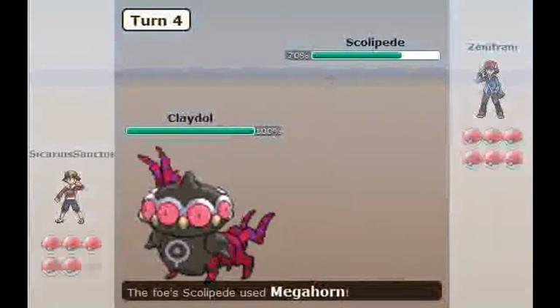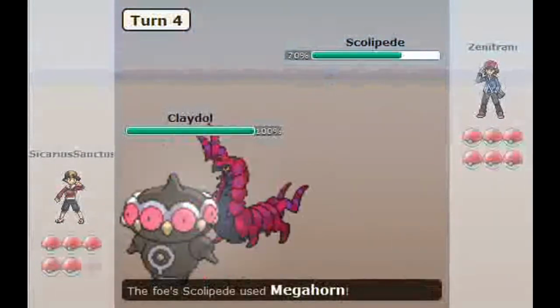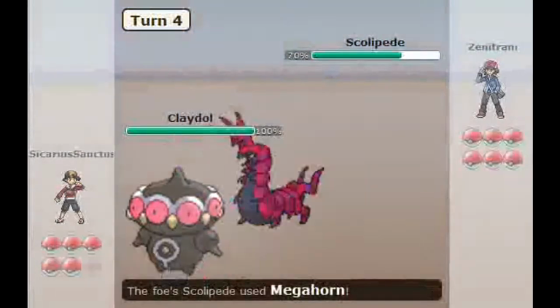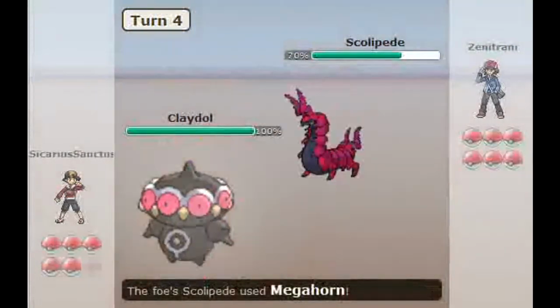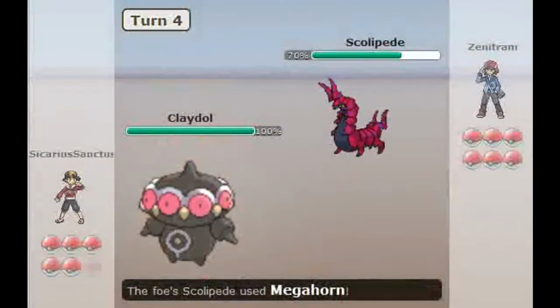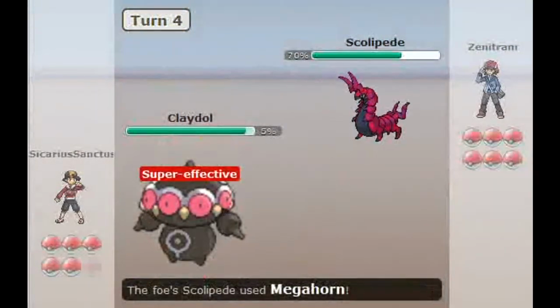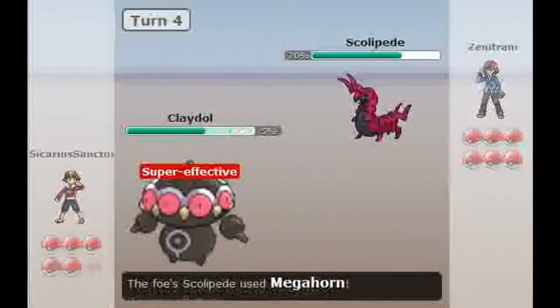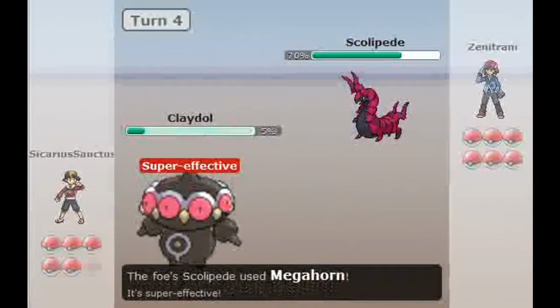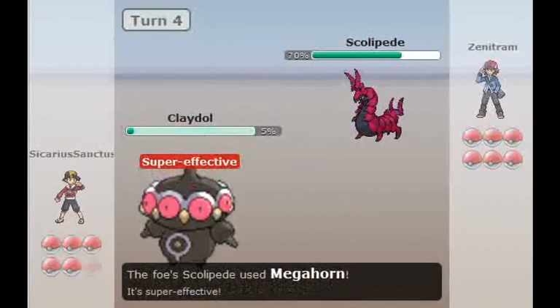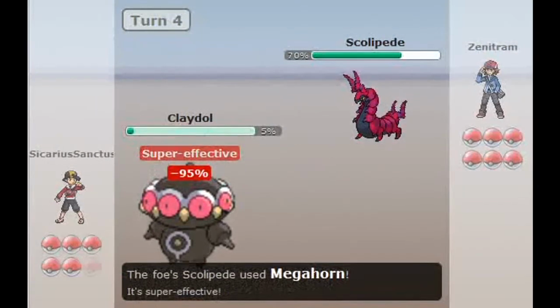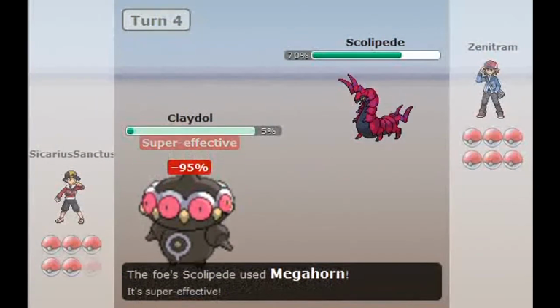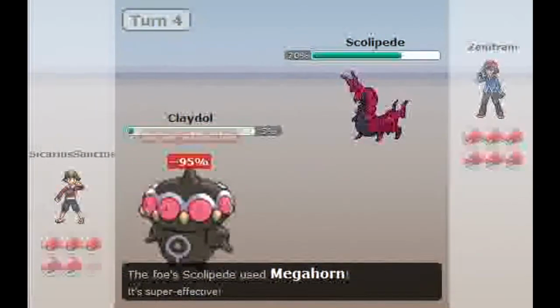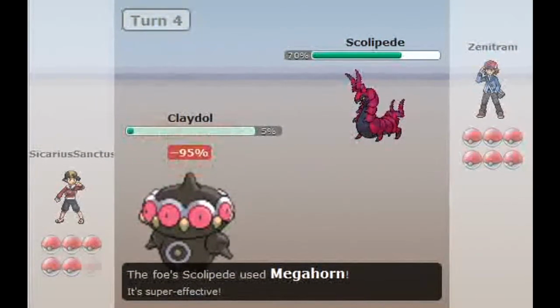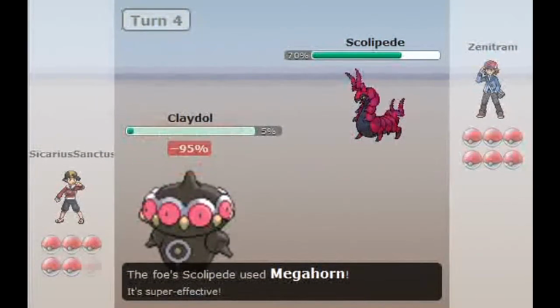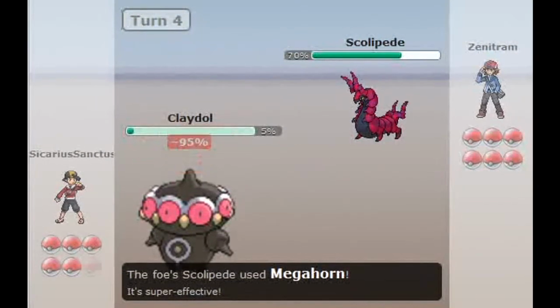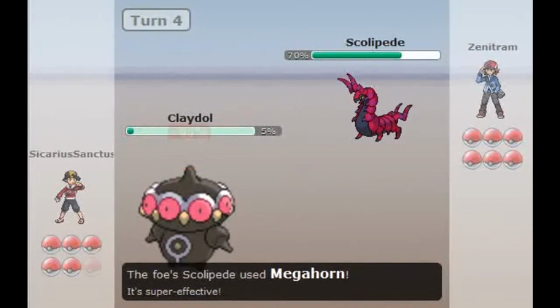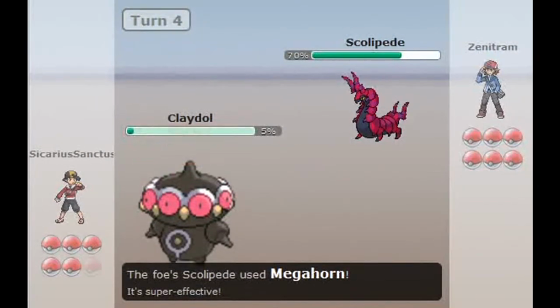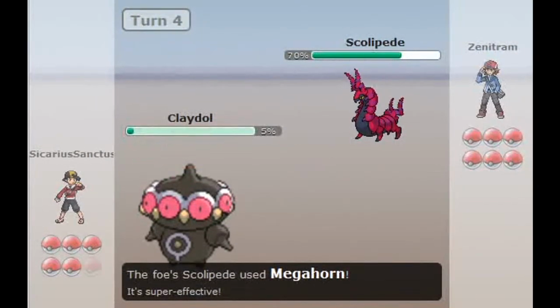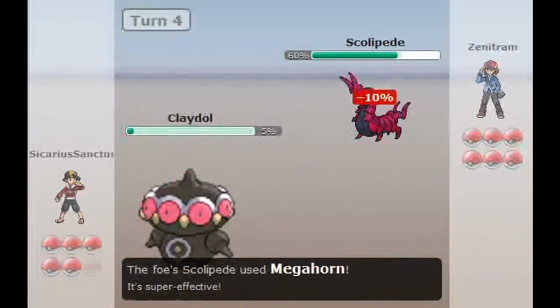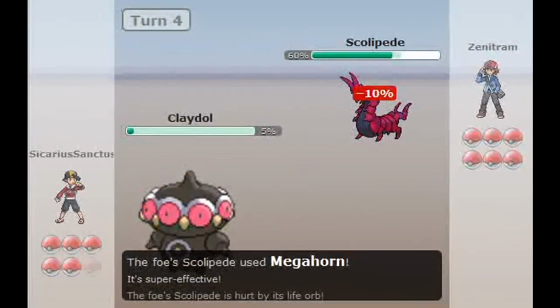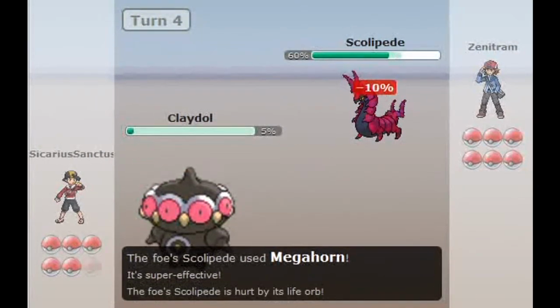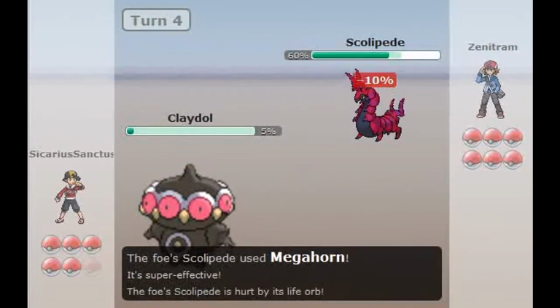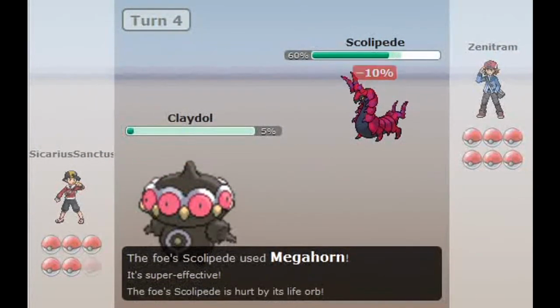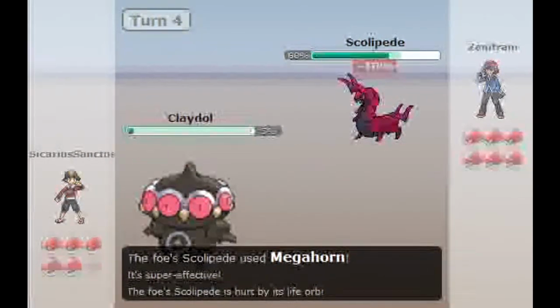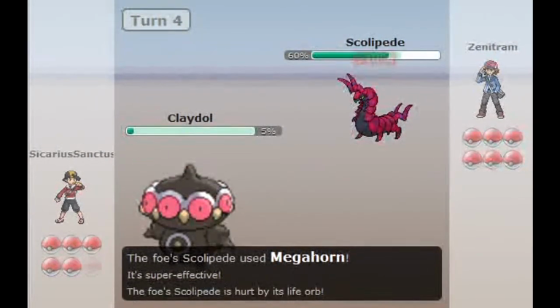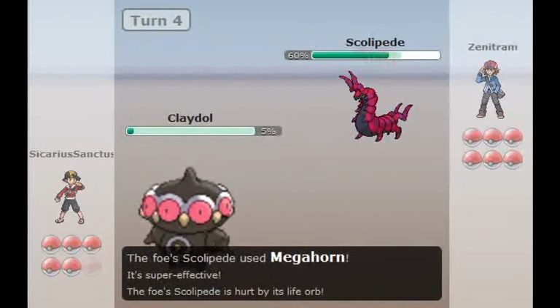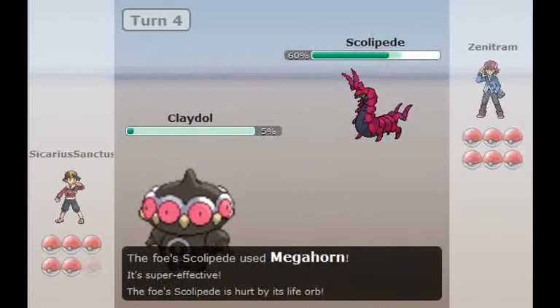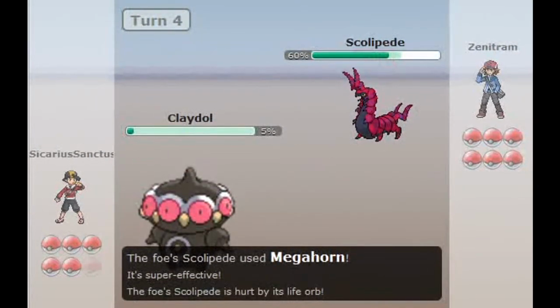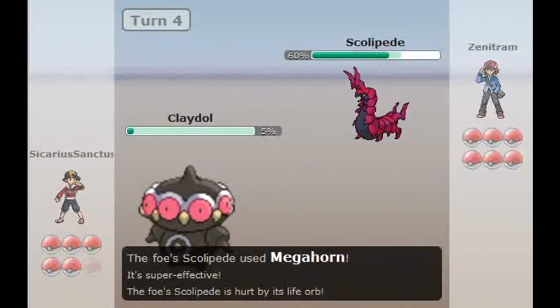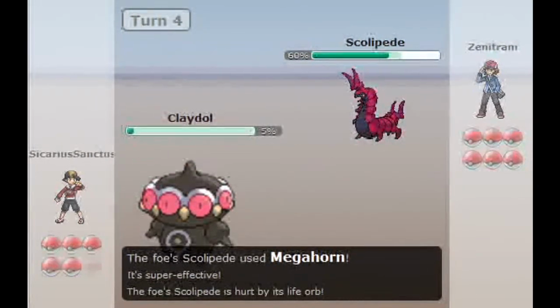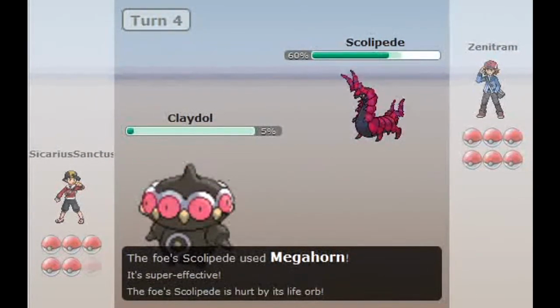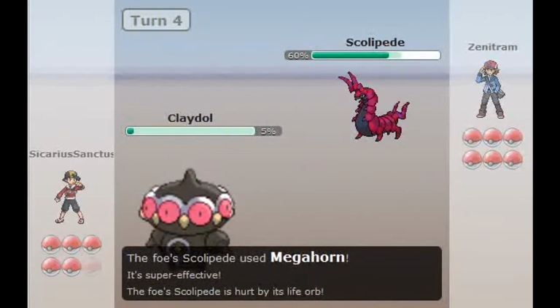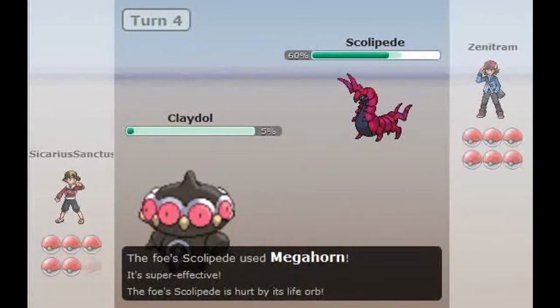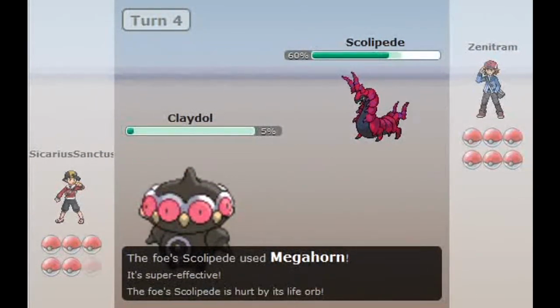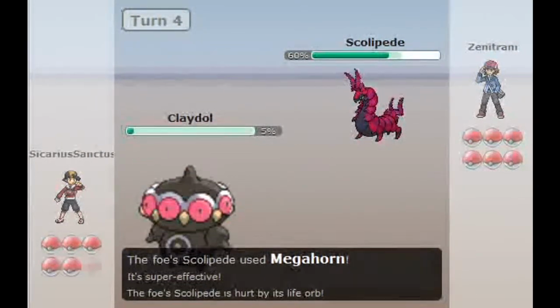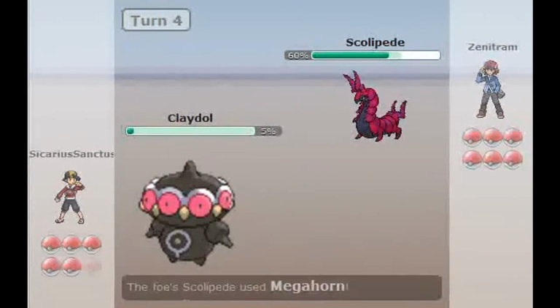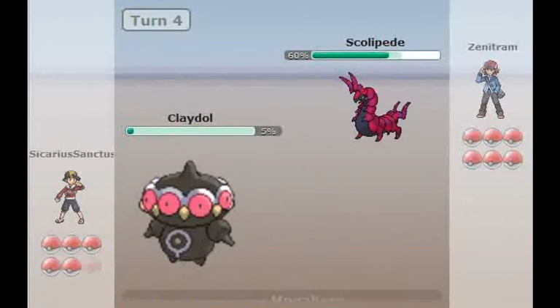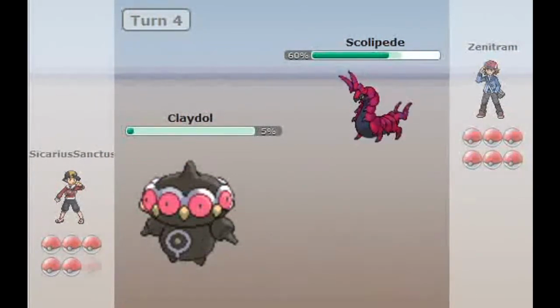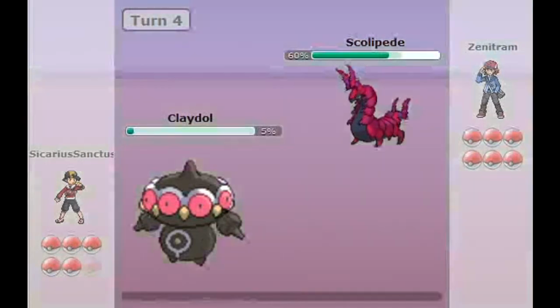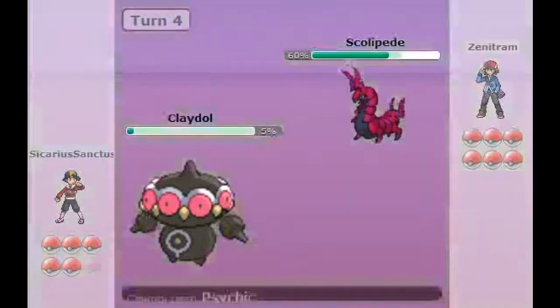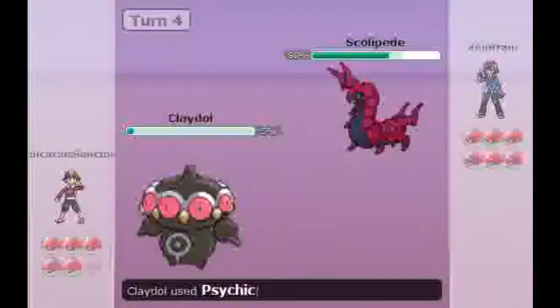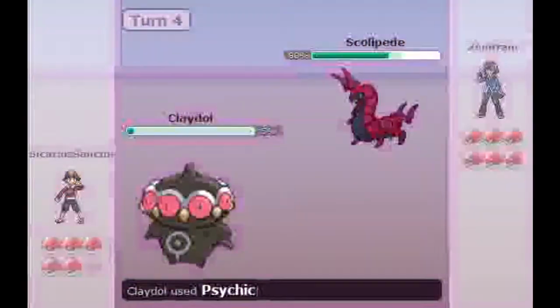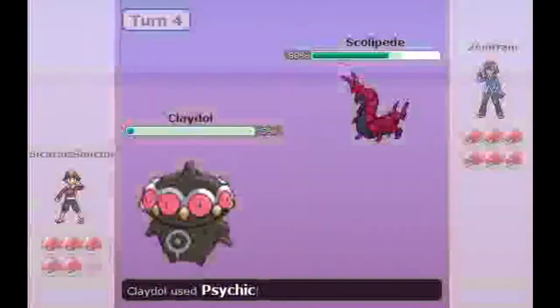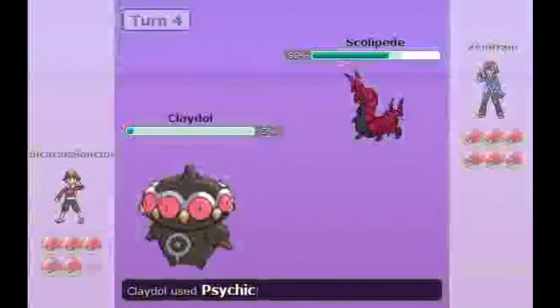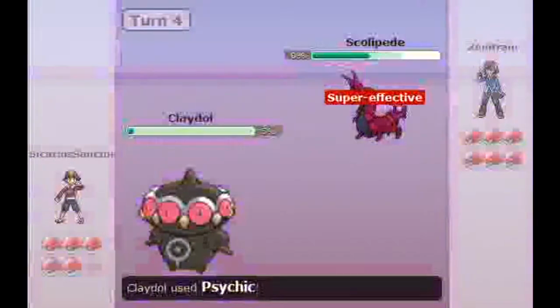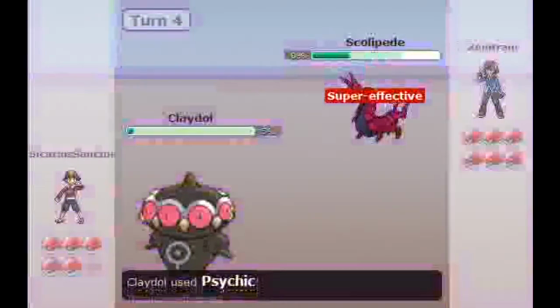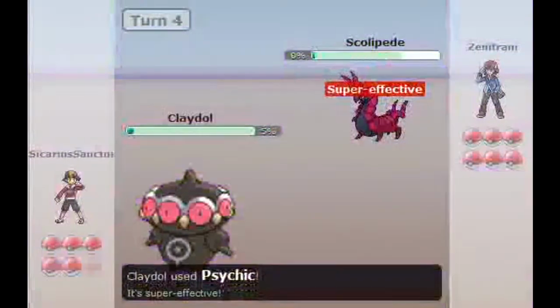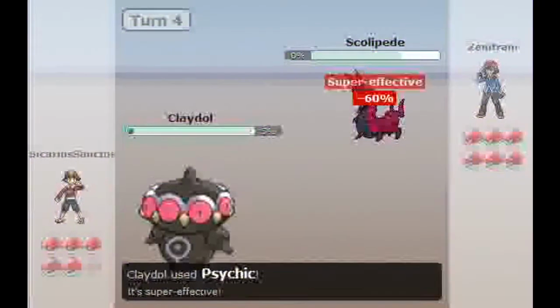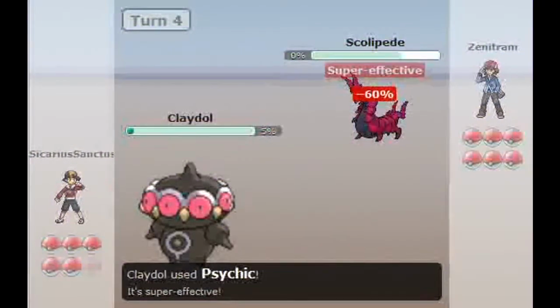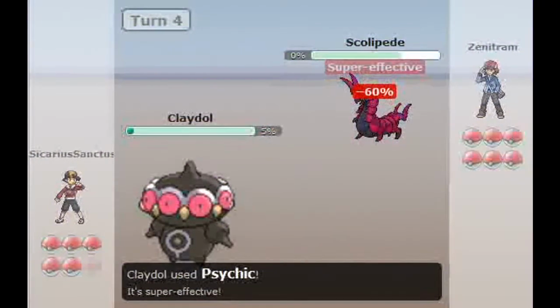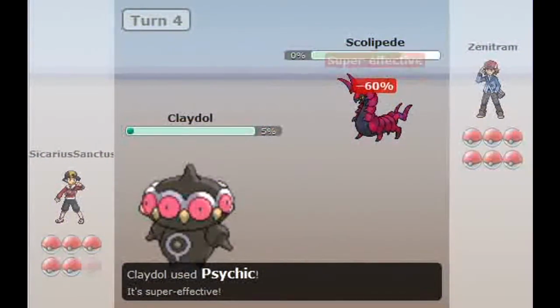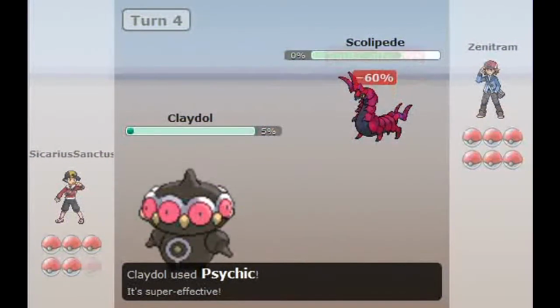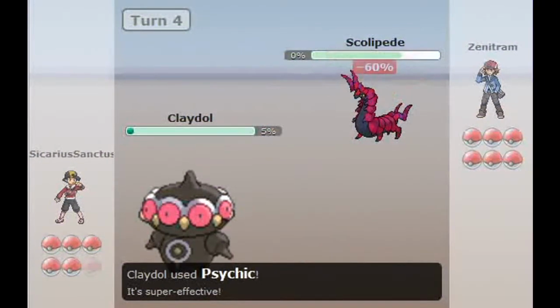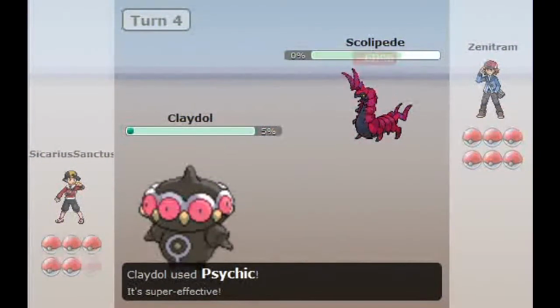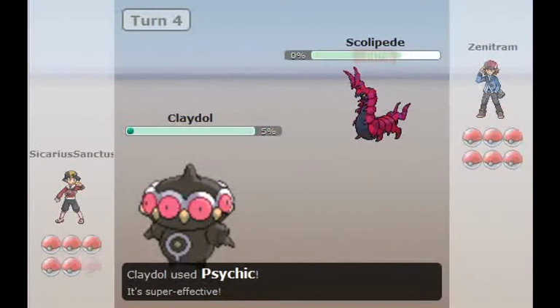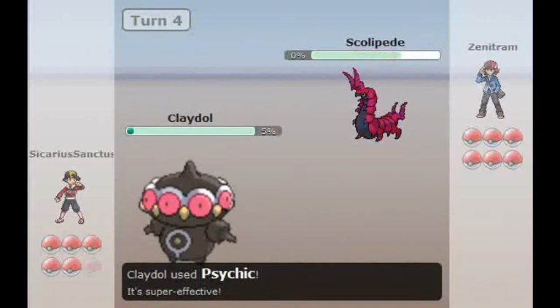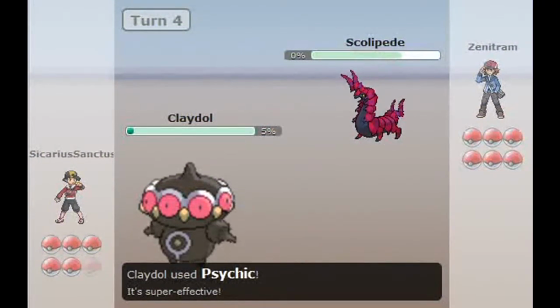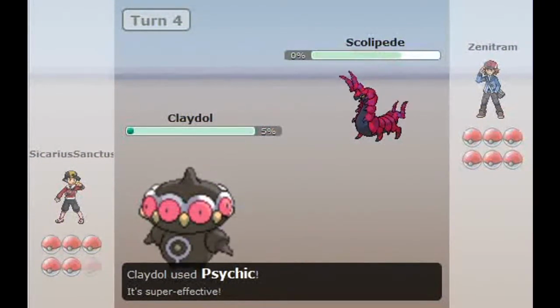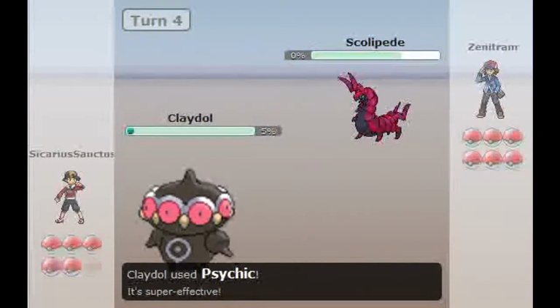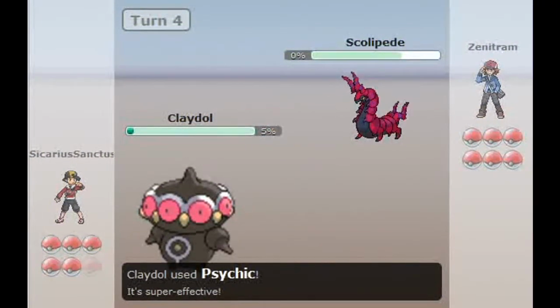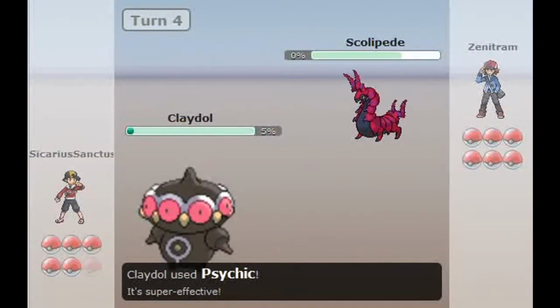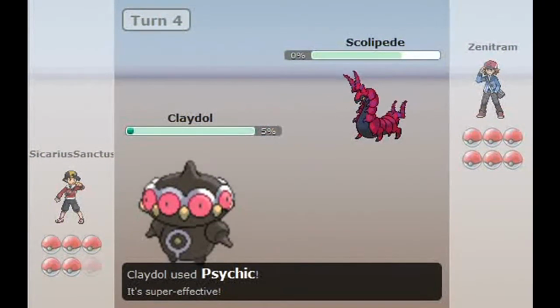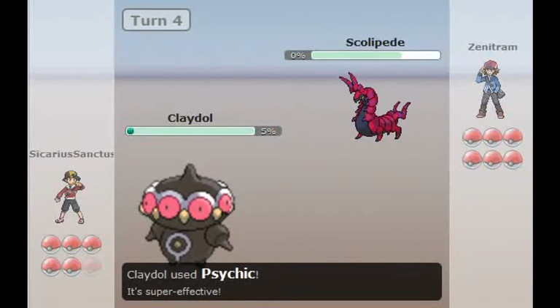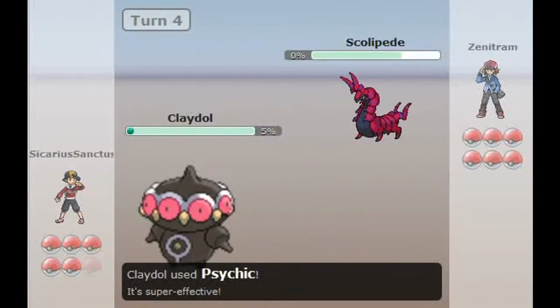I send in my Claydol hoping to live this Megahorn, and I do — not by much though. I get the Psychic off and take down Scolipede.